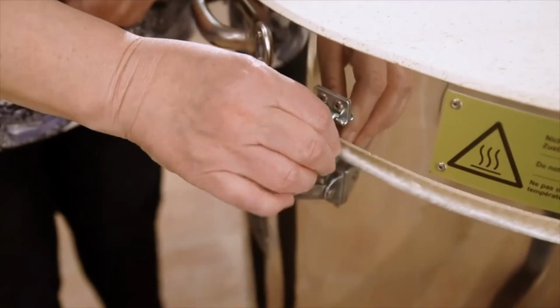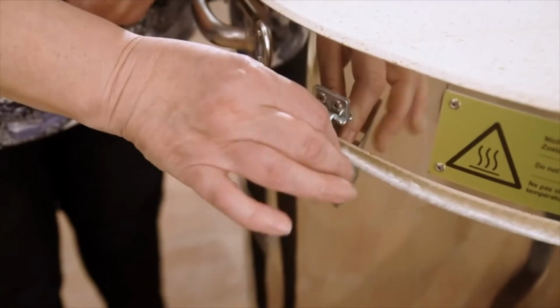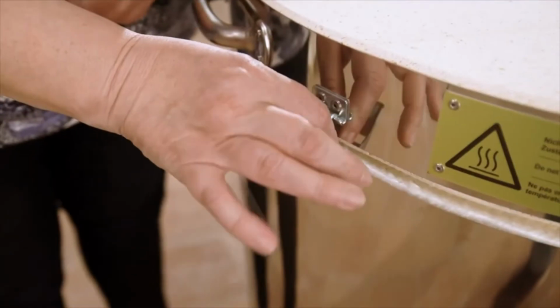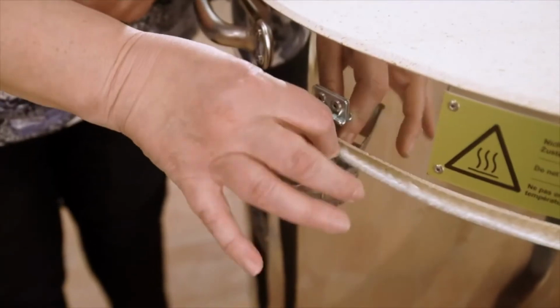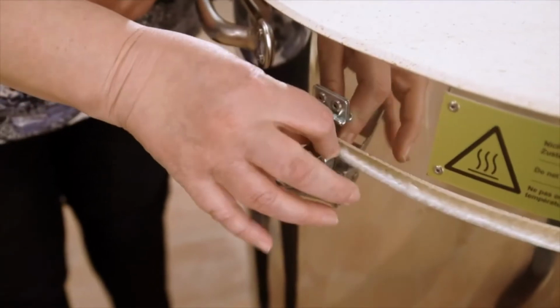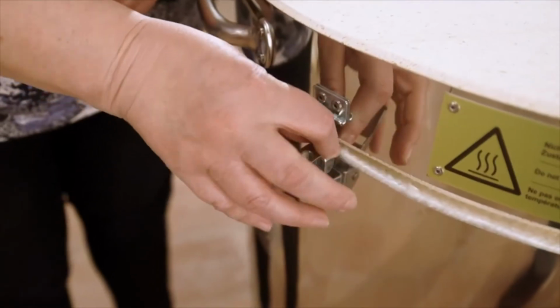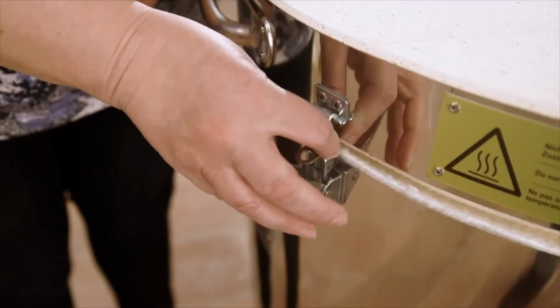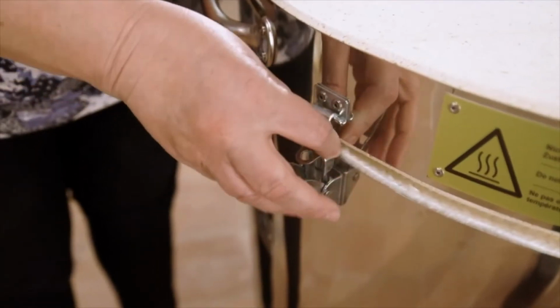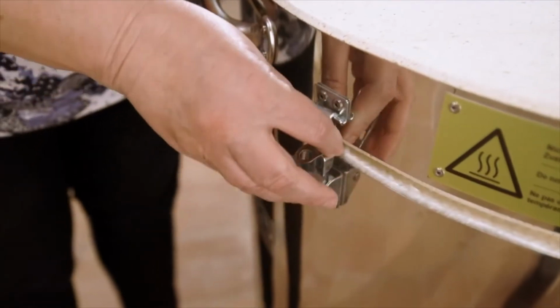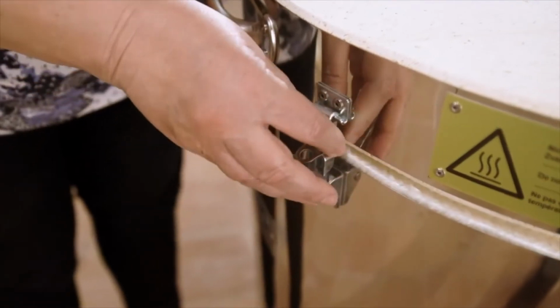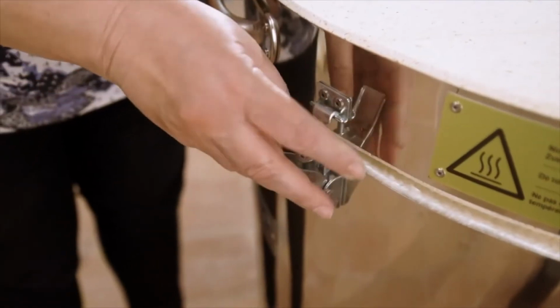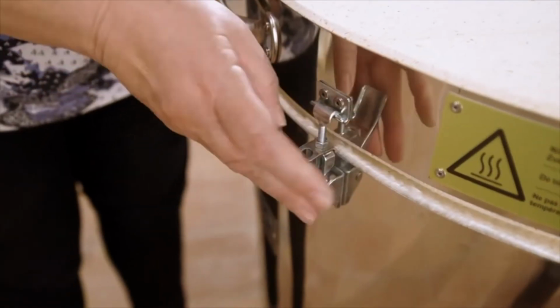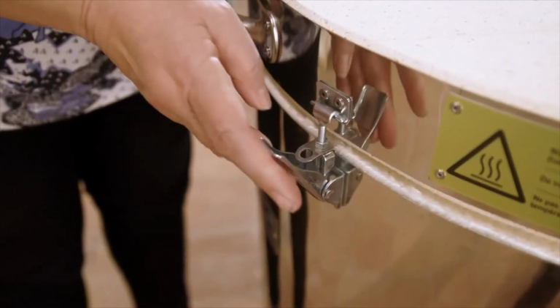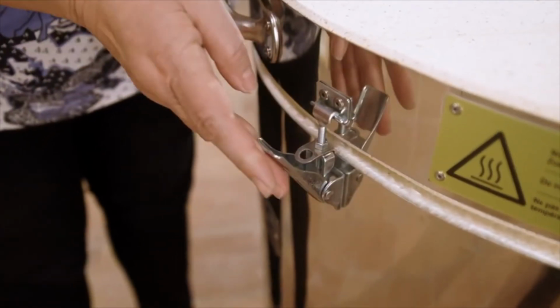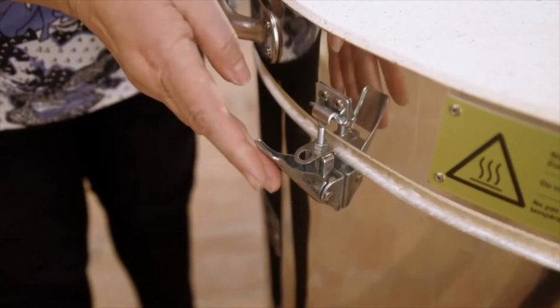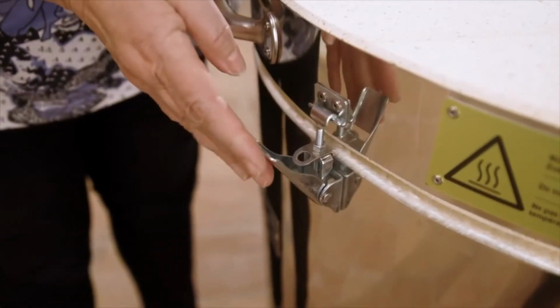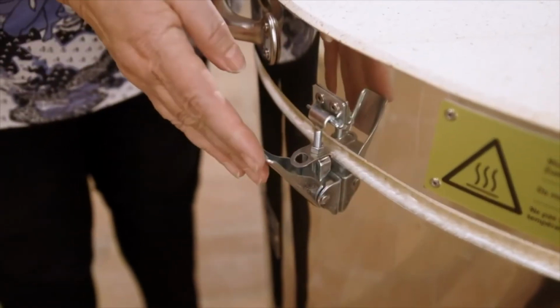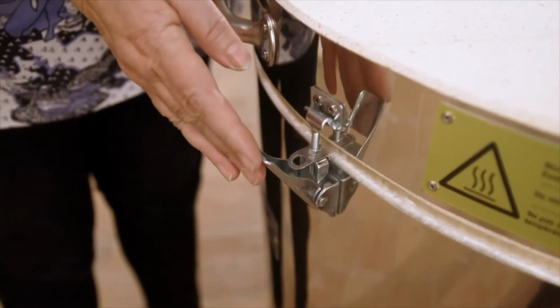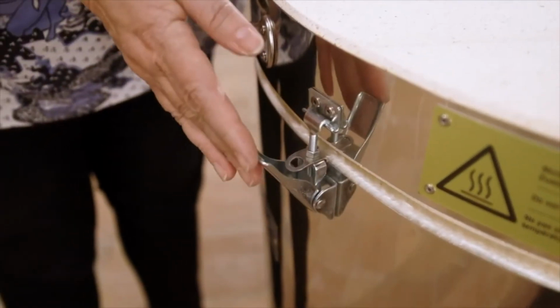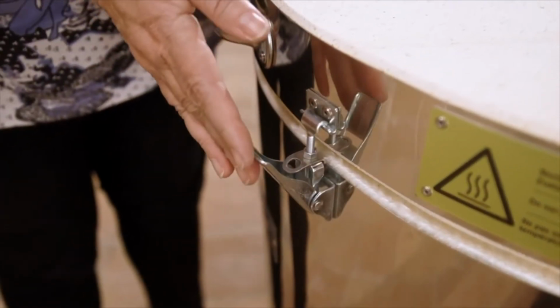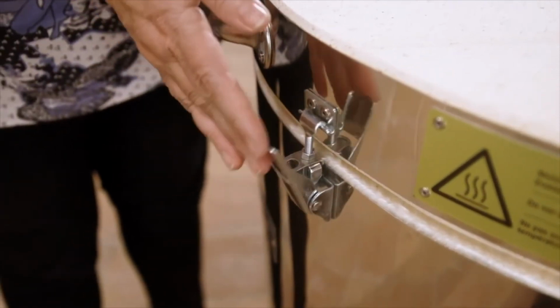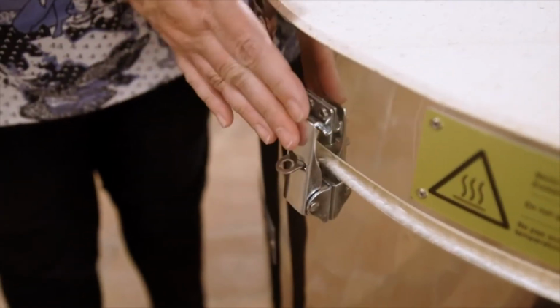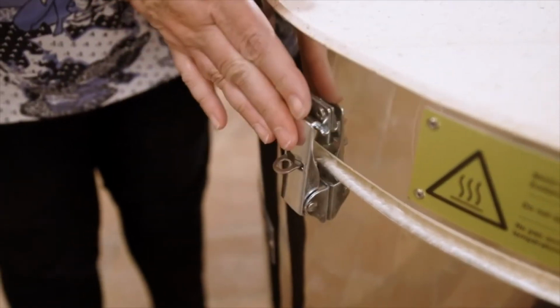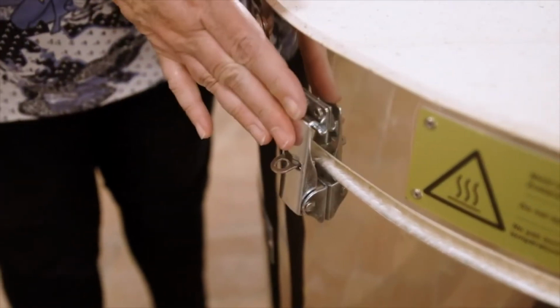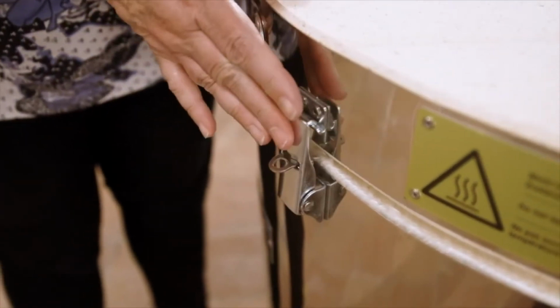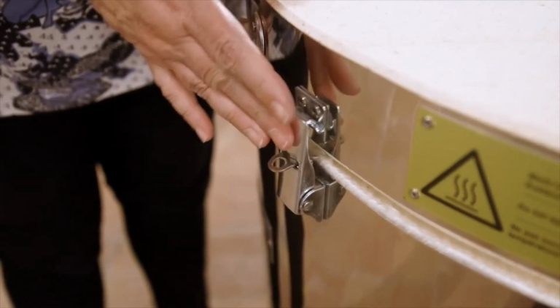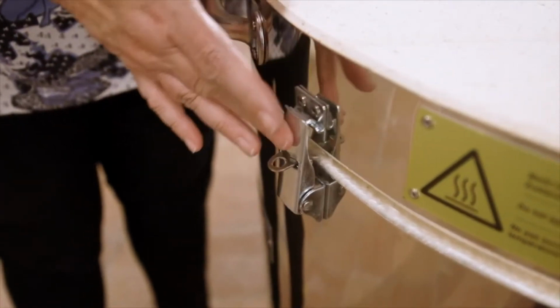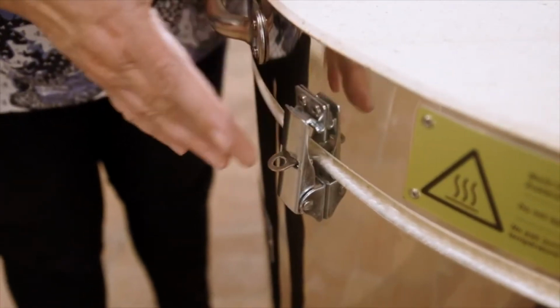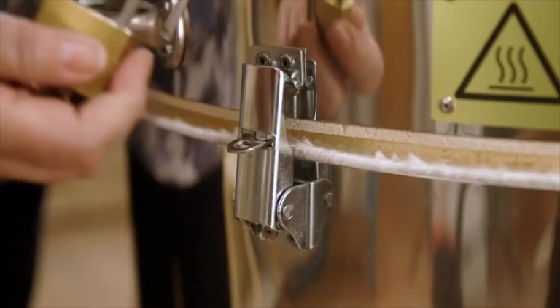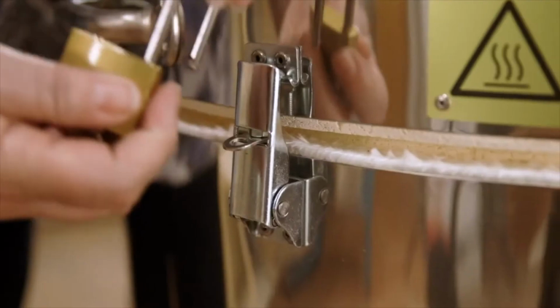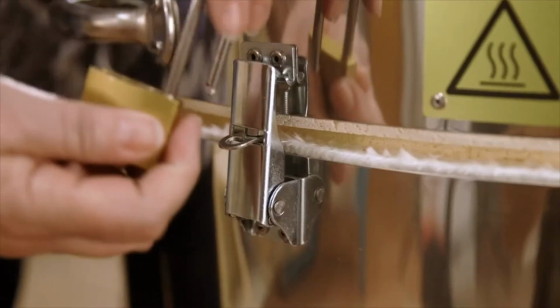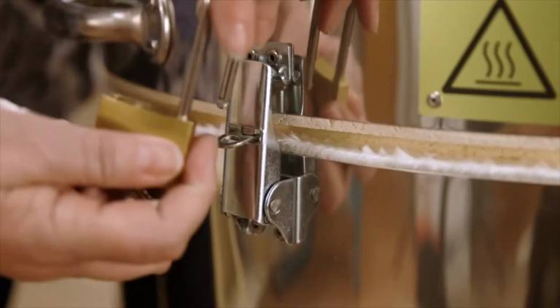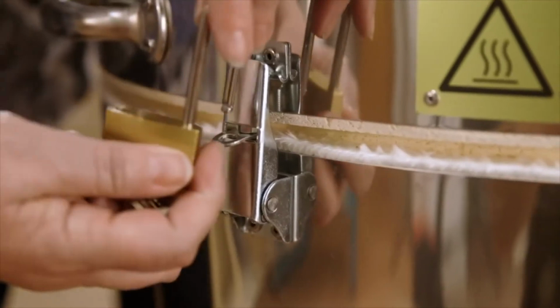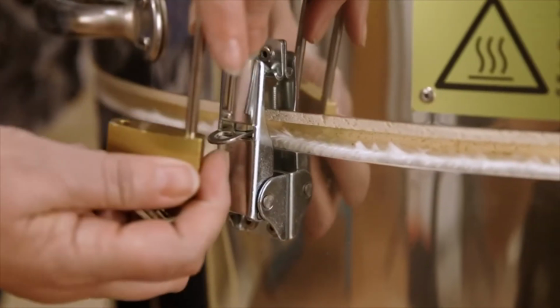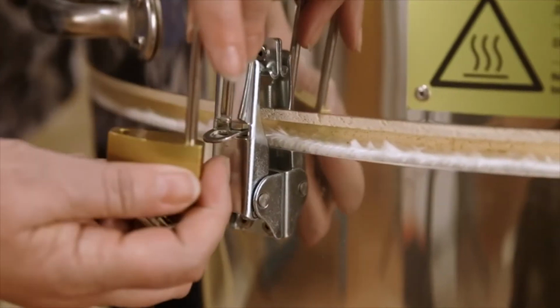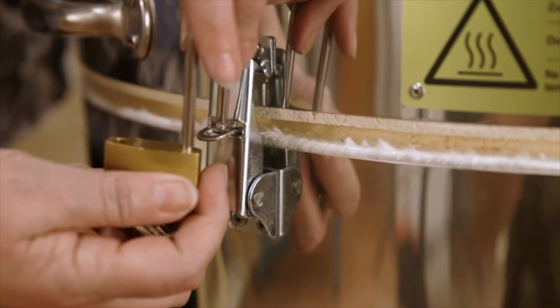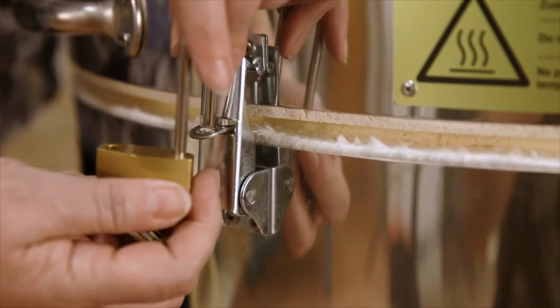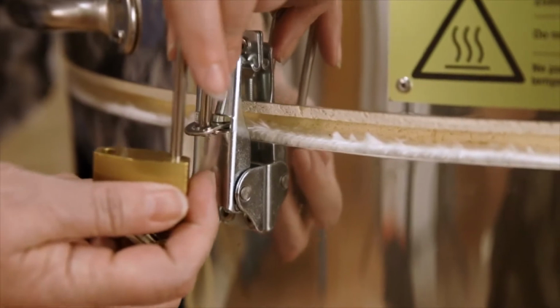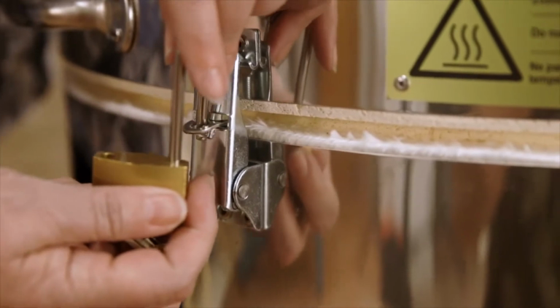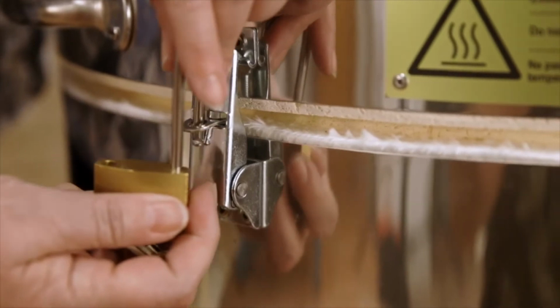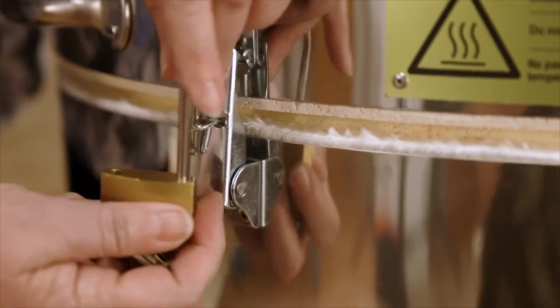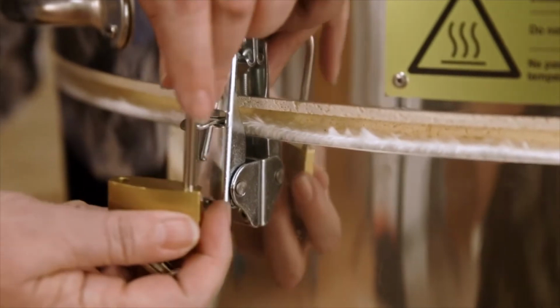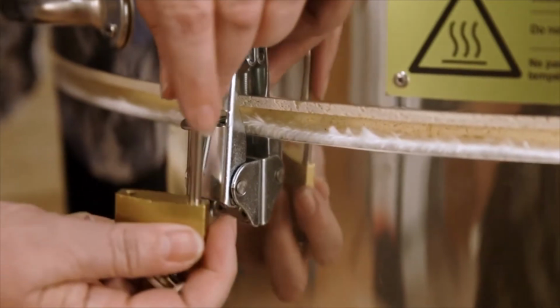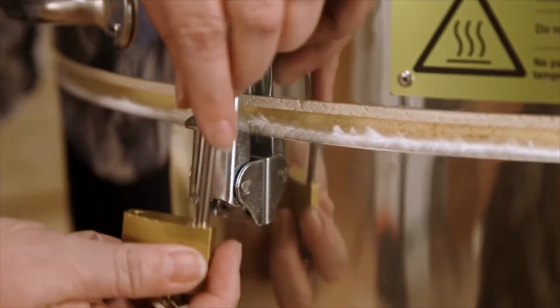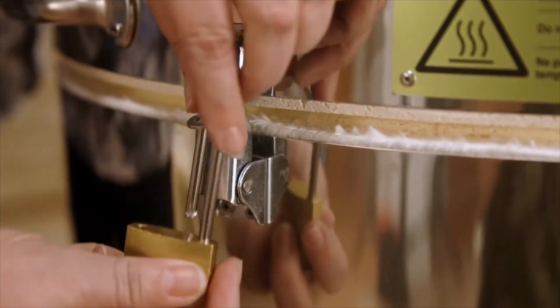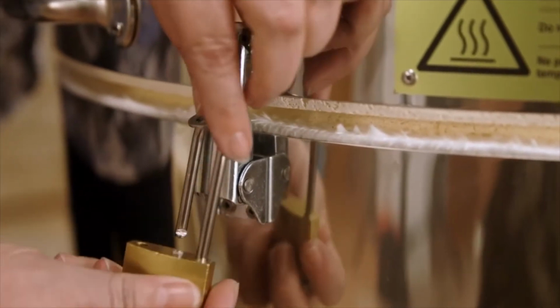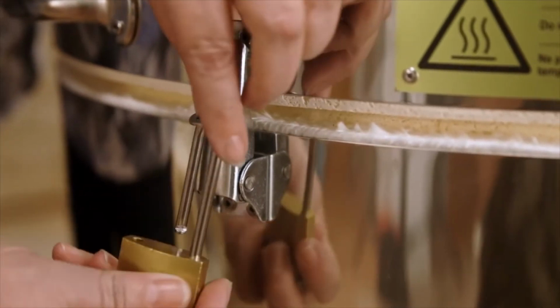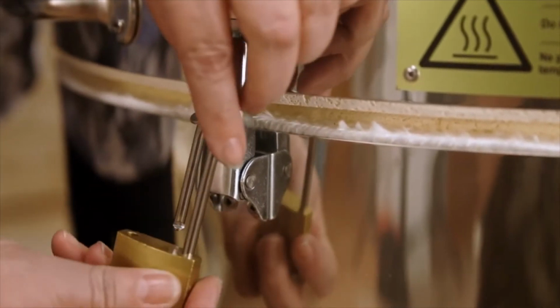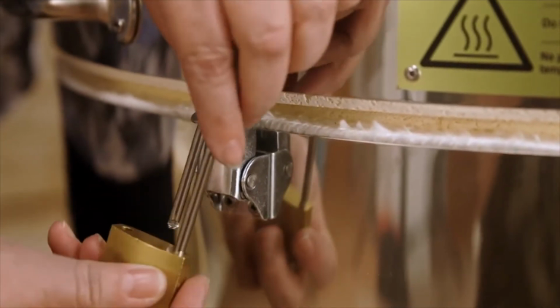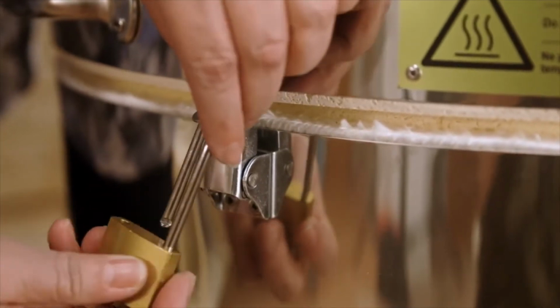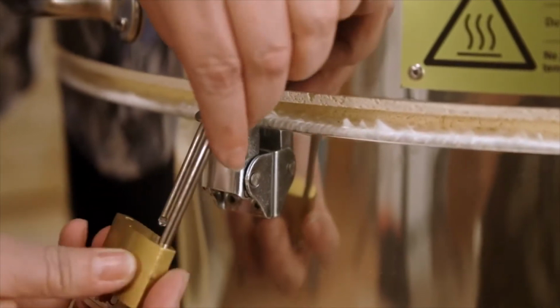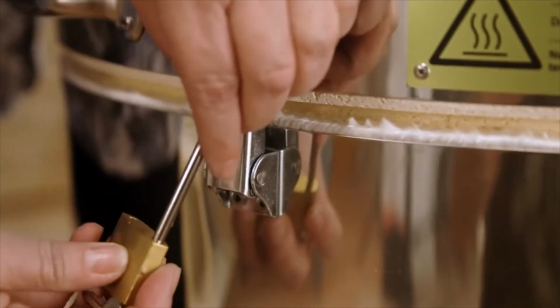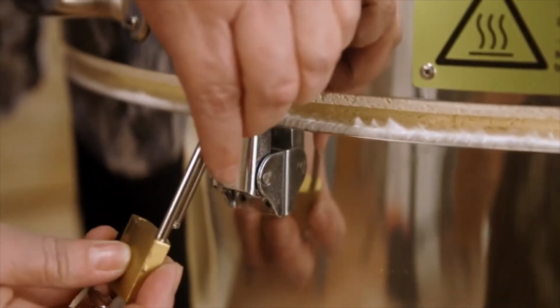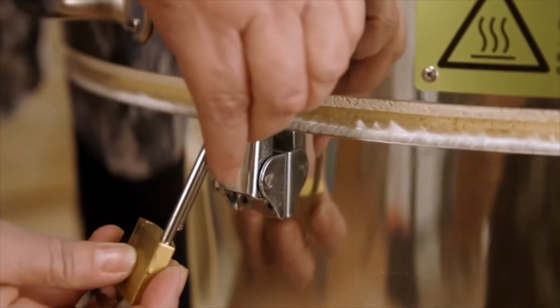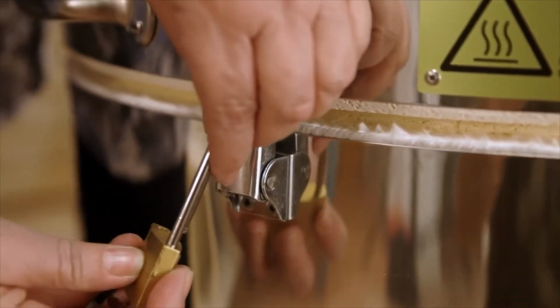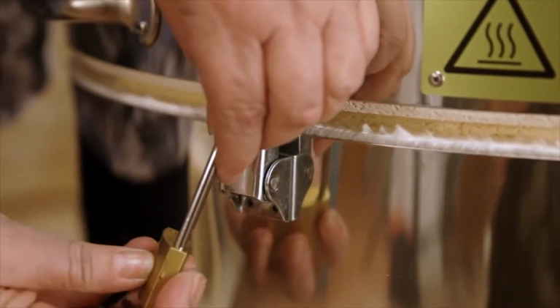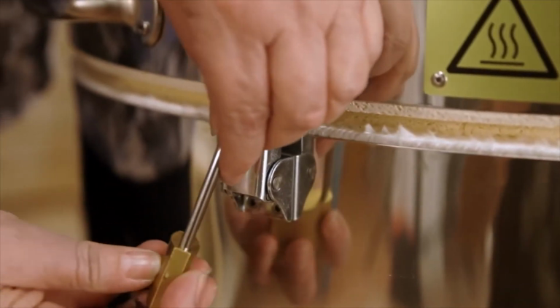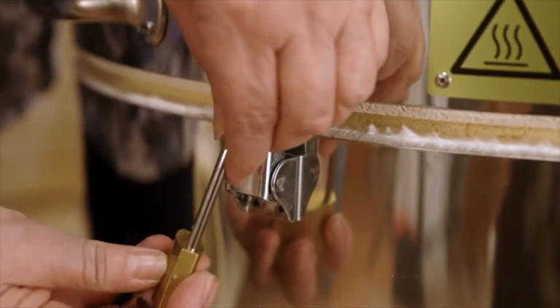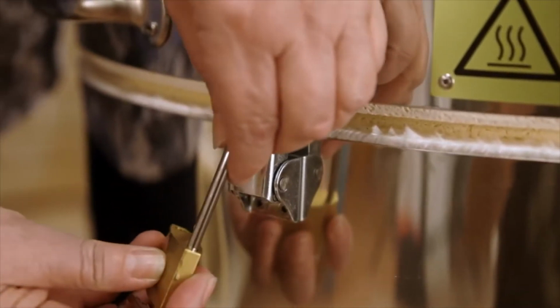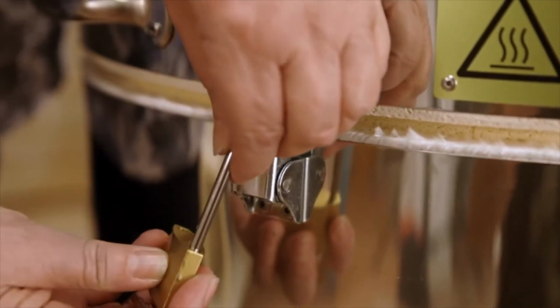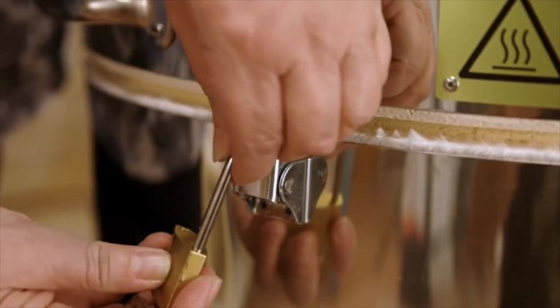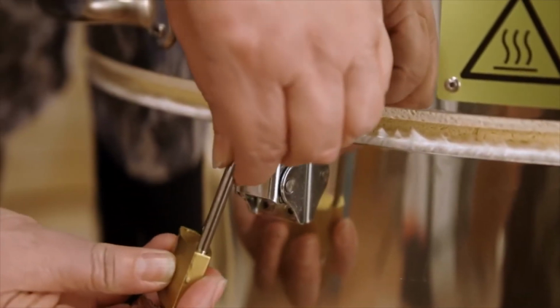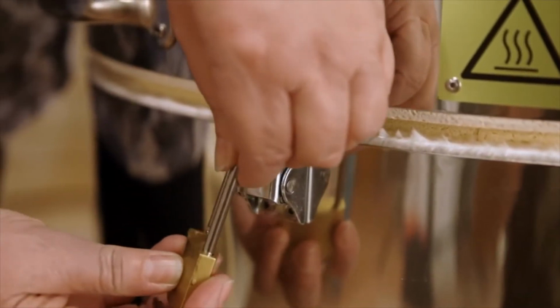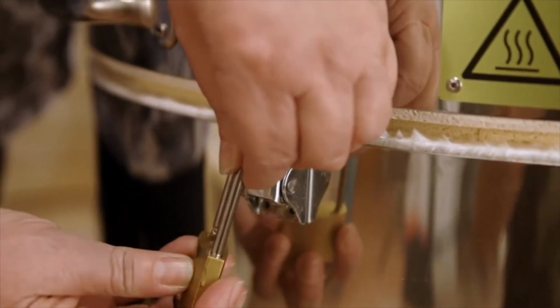If you want to secure your kiln against unintentional opening, you can equip every Roda top loader with a security lock.